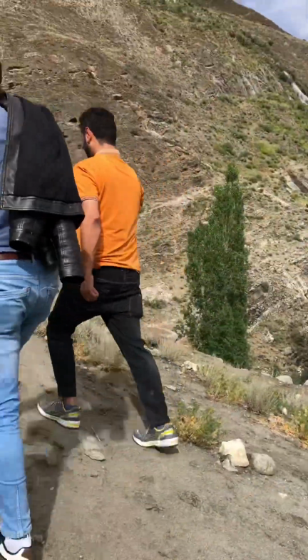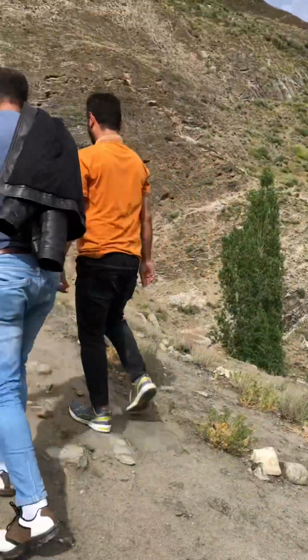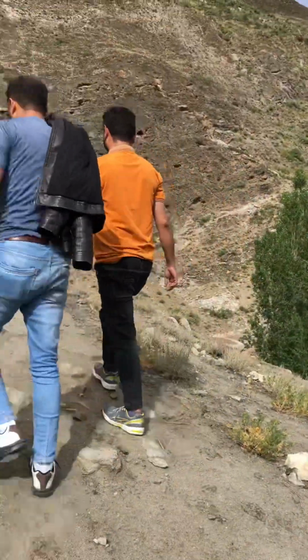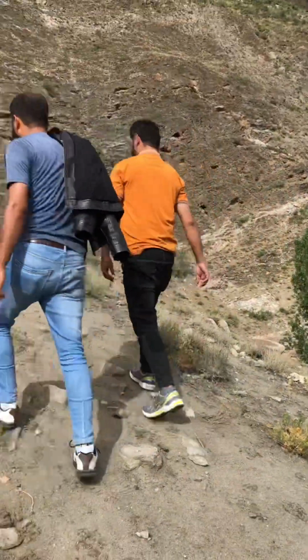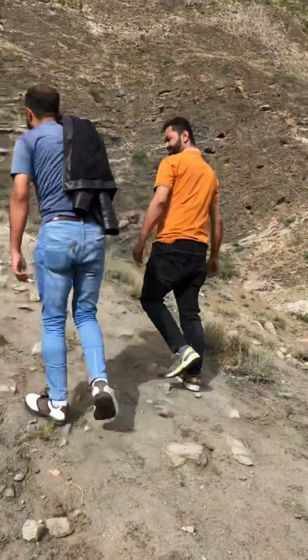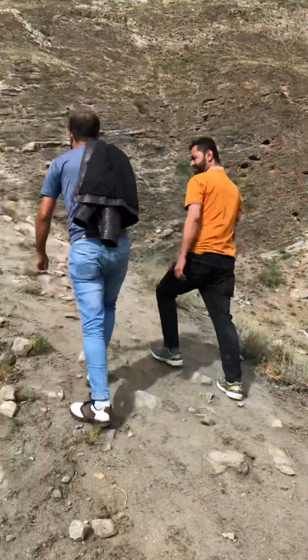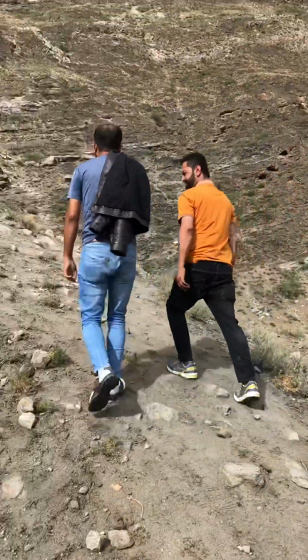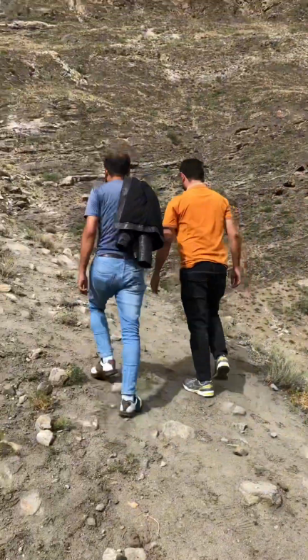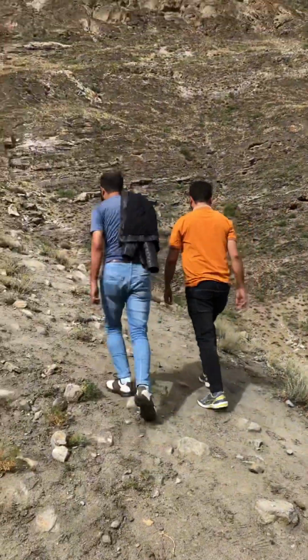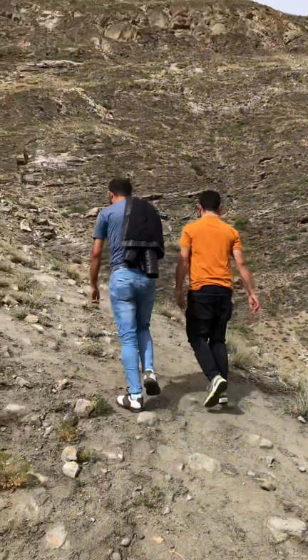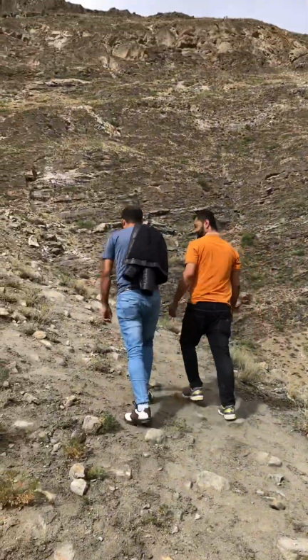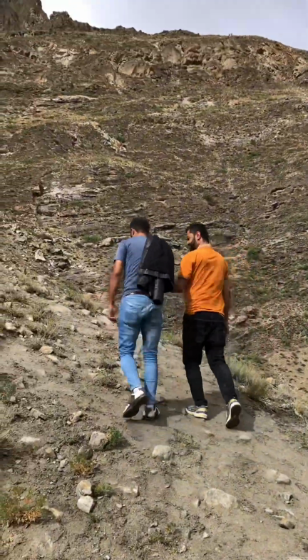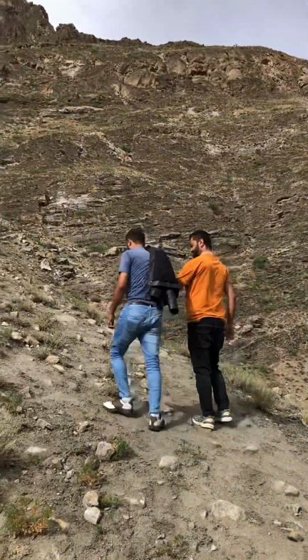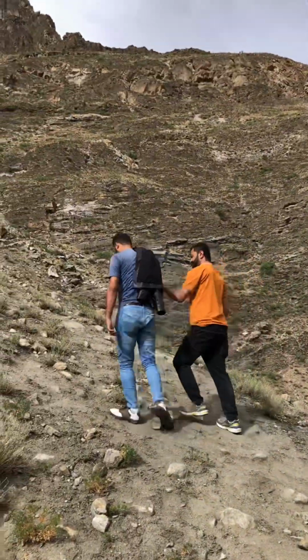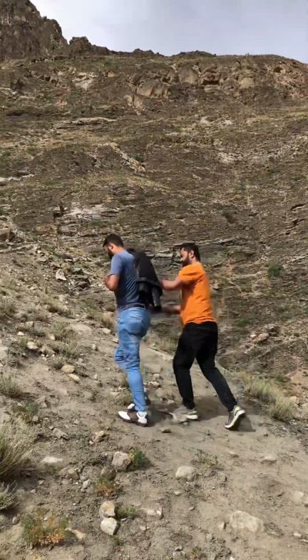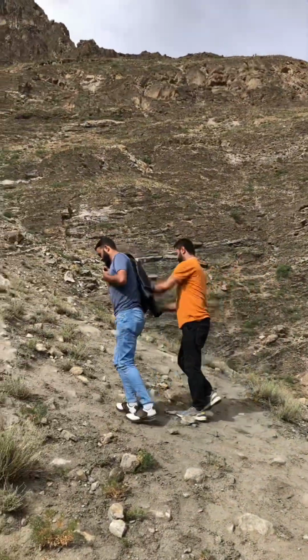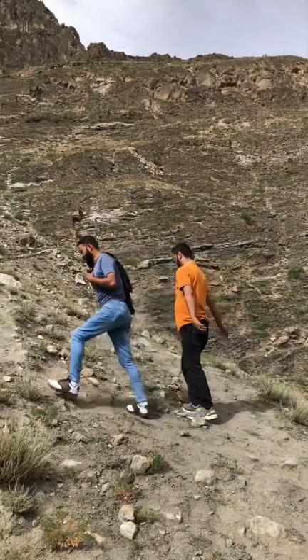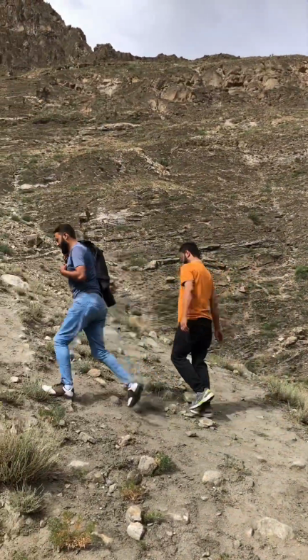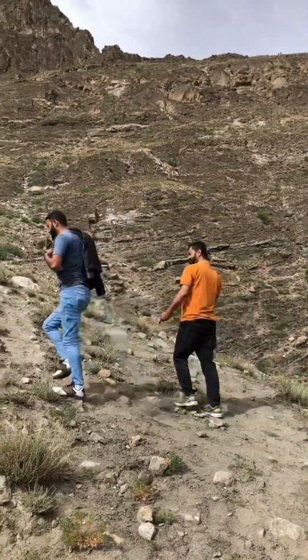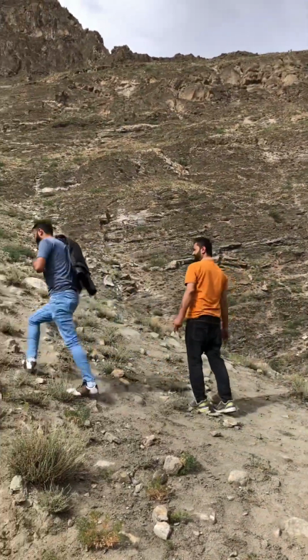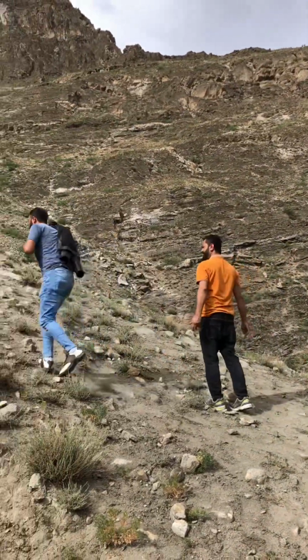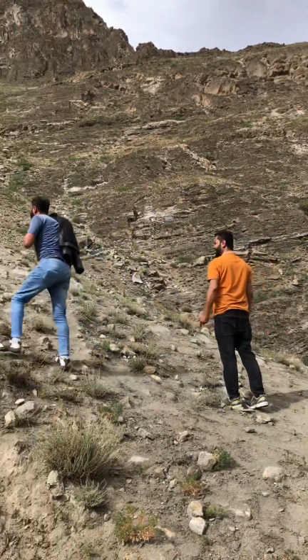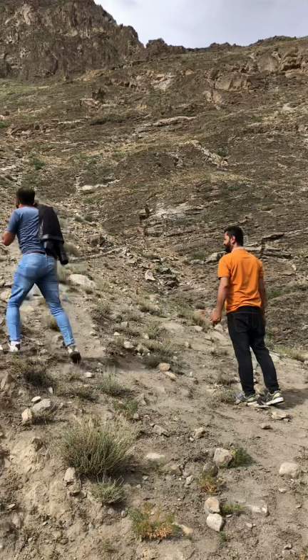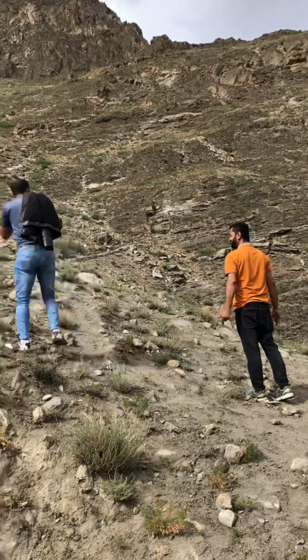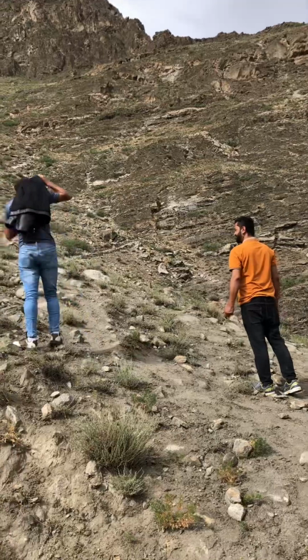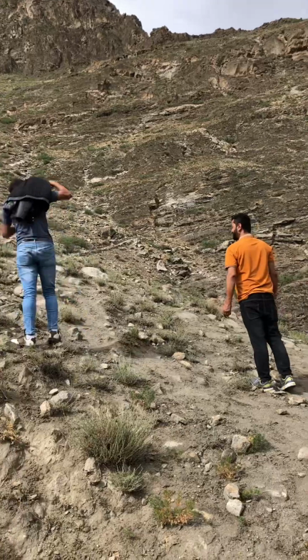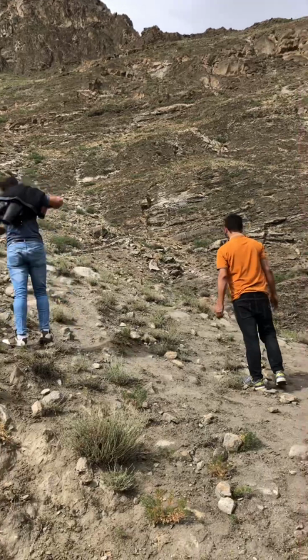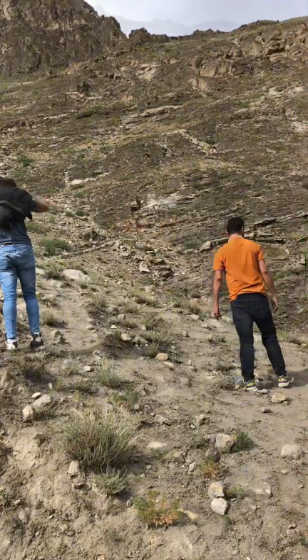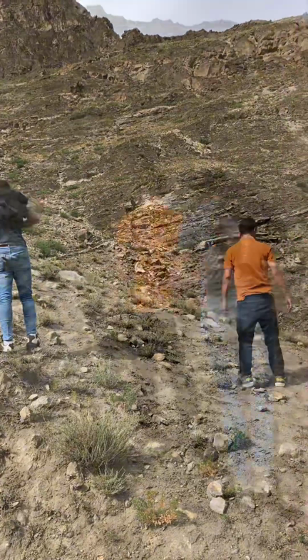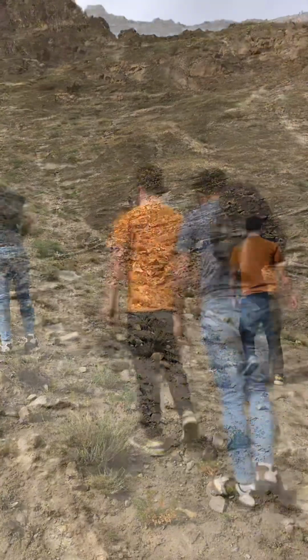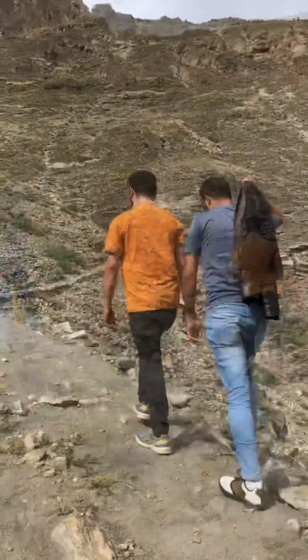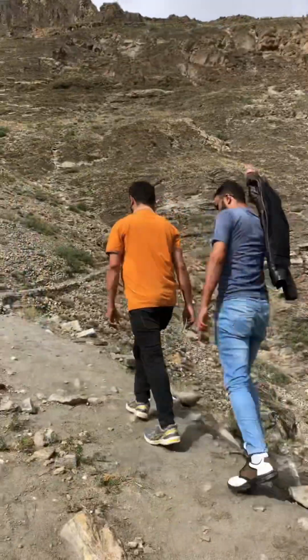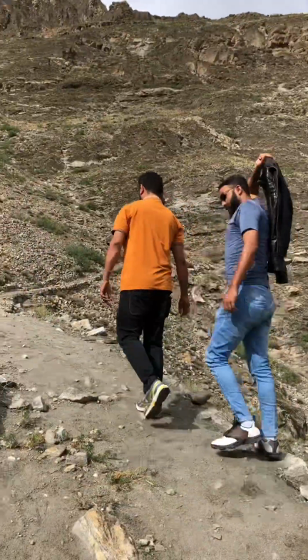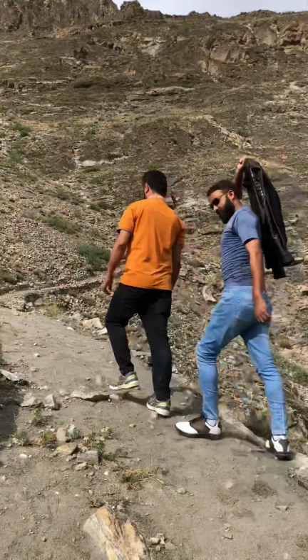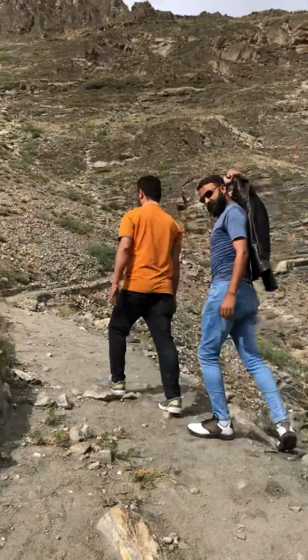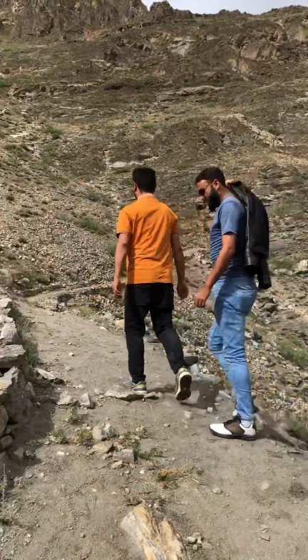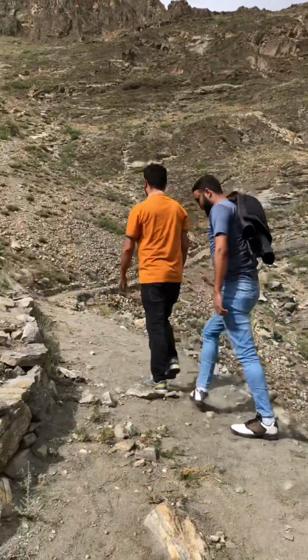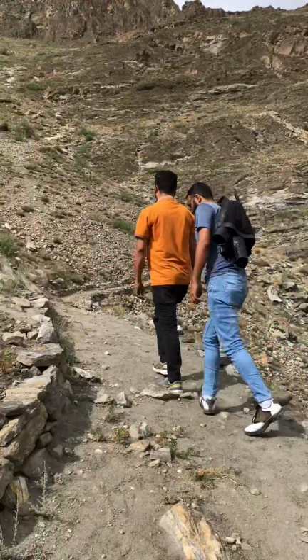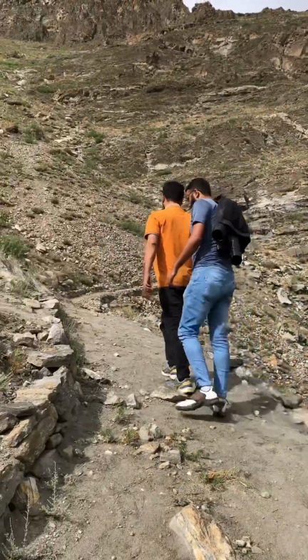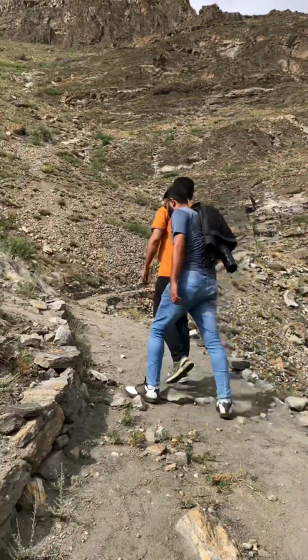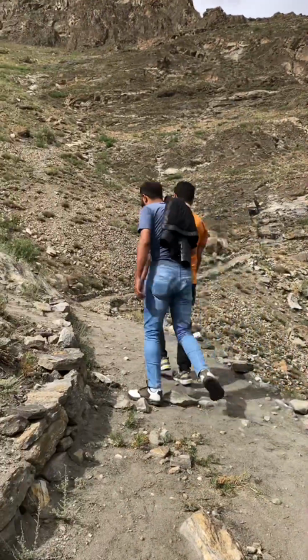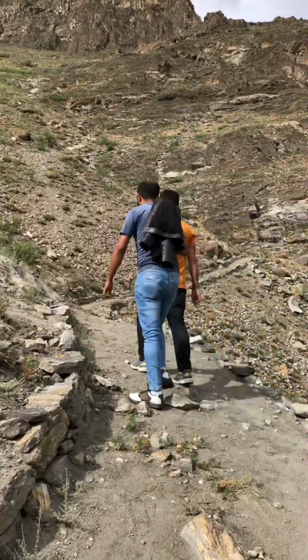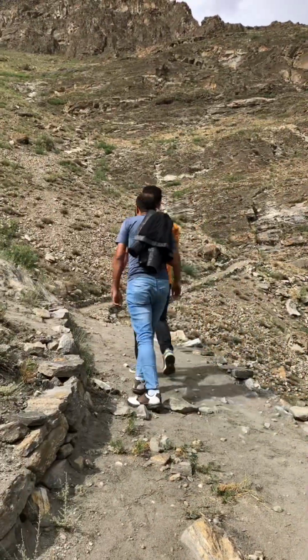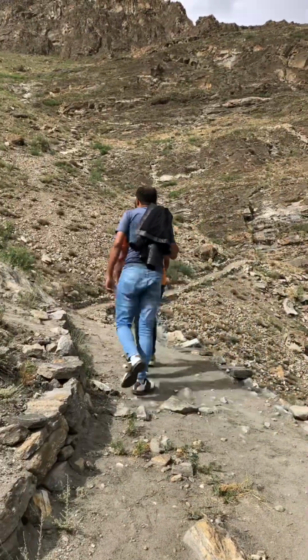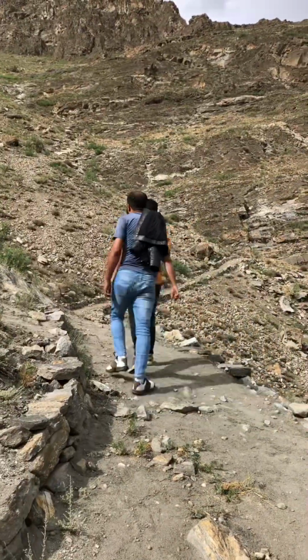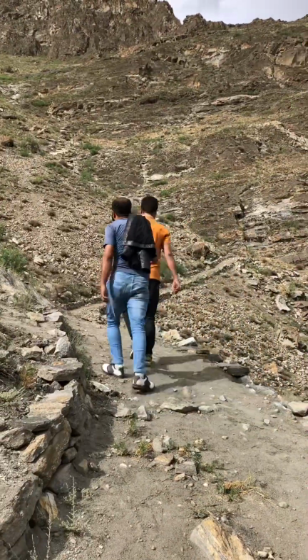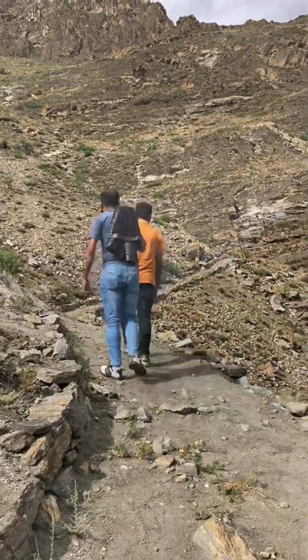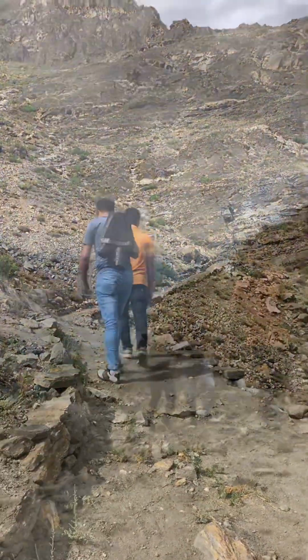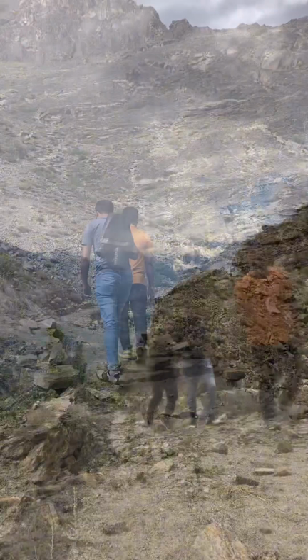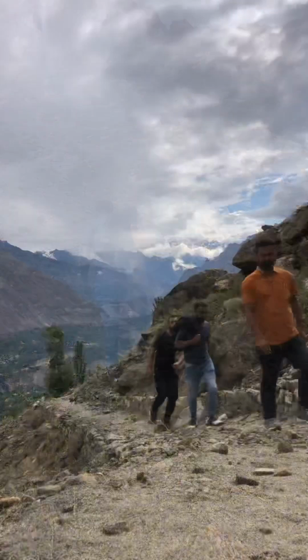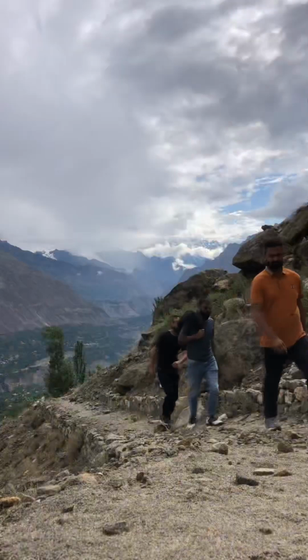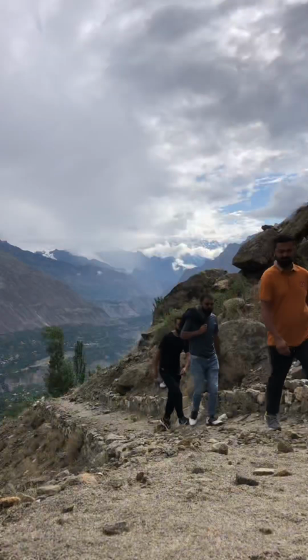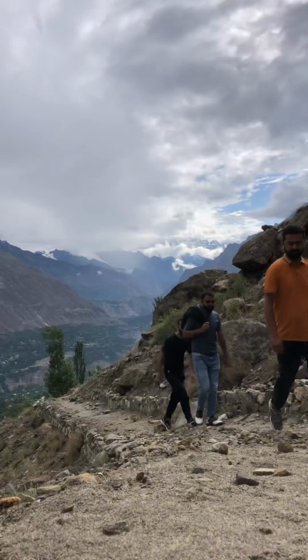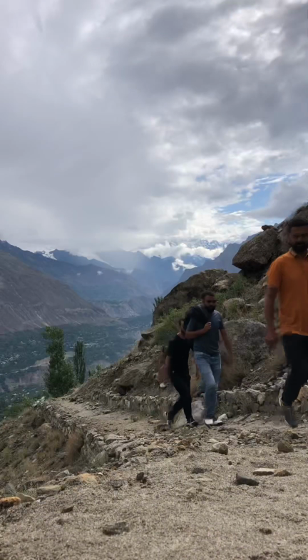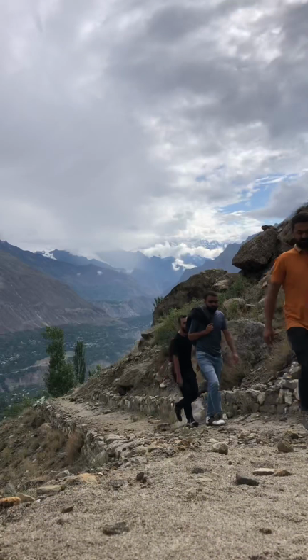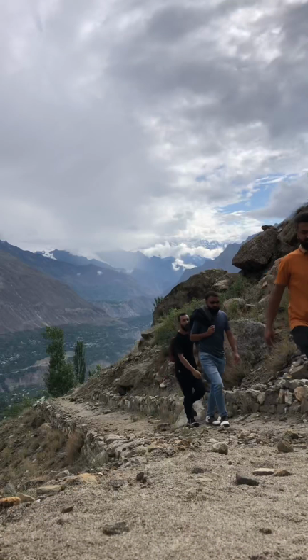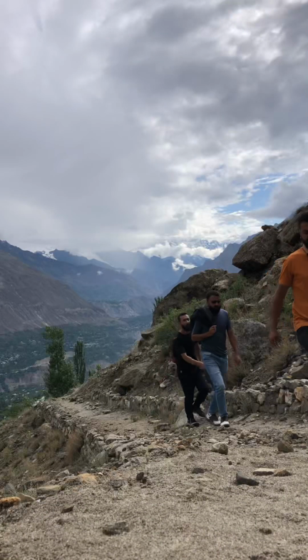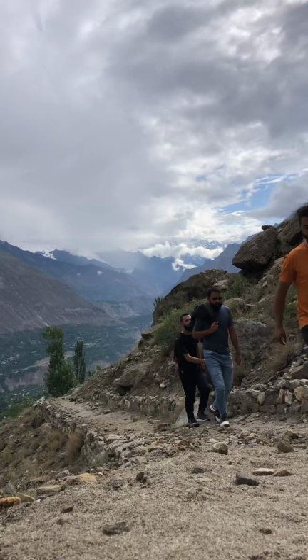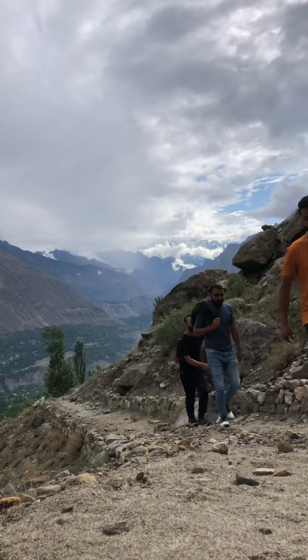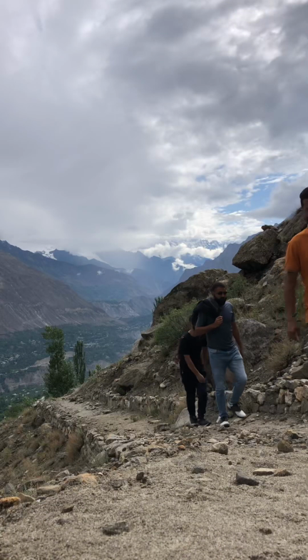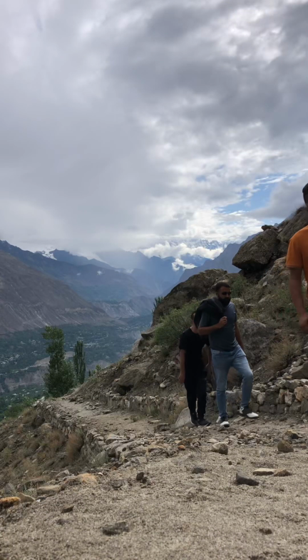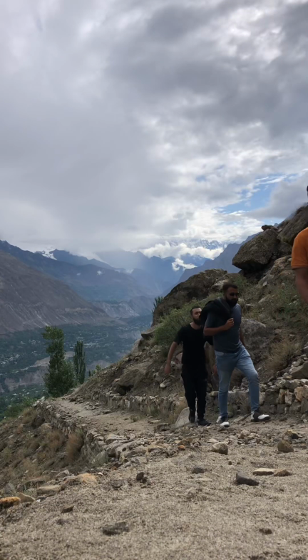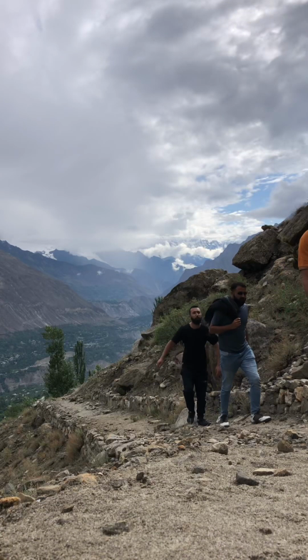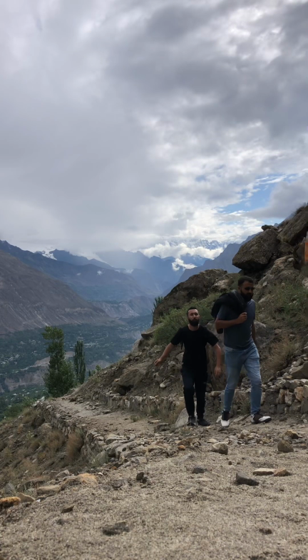Thought to be erected by Nazar Khan, ruler of Hunza, in Burushaski language the monument is called Malikimushikari.